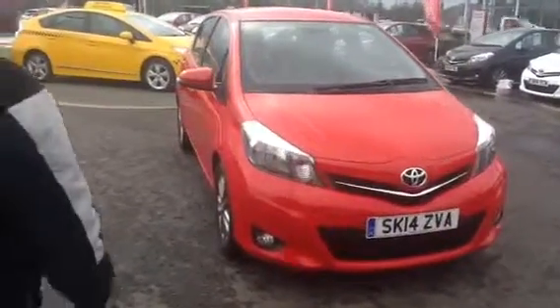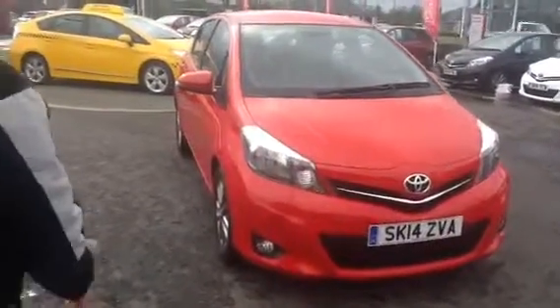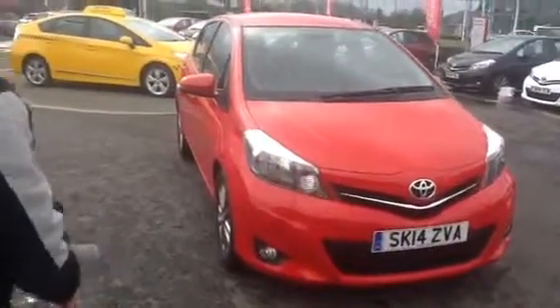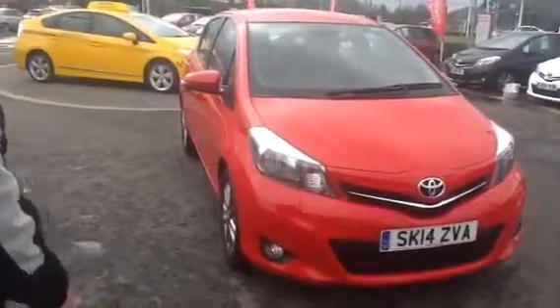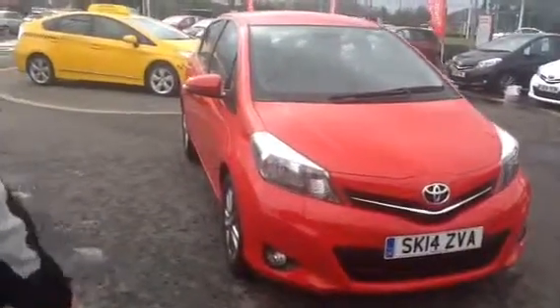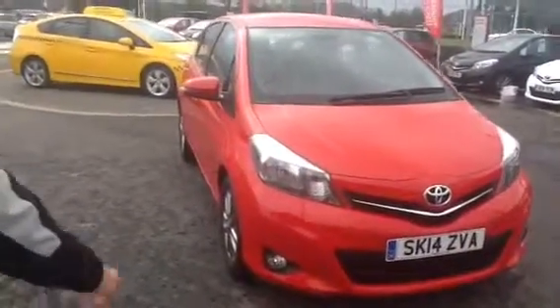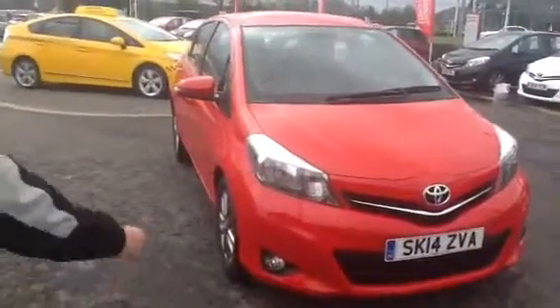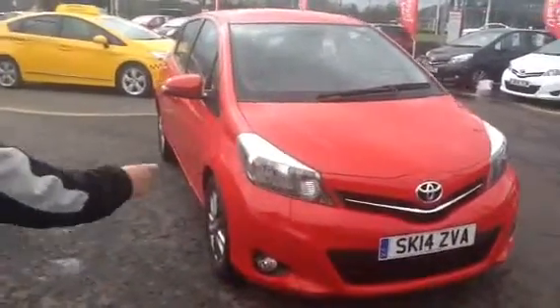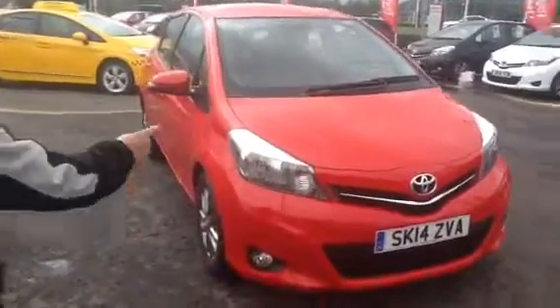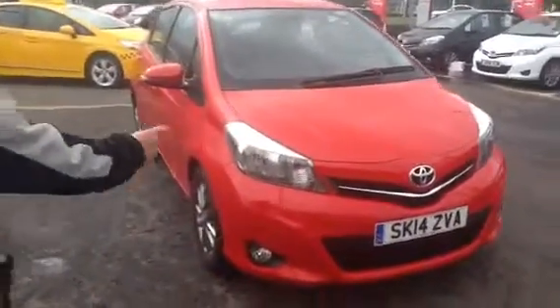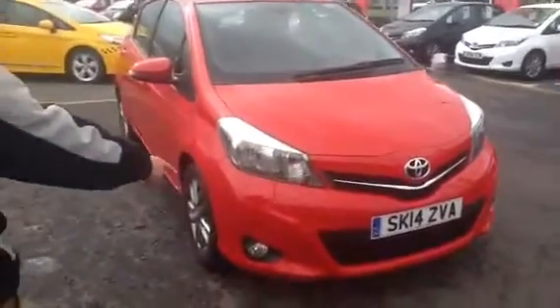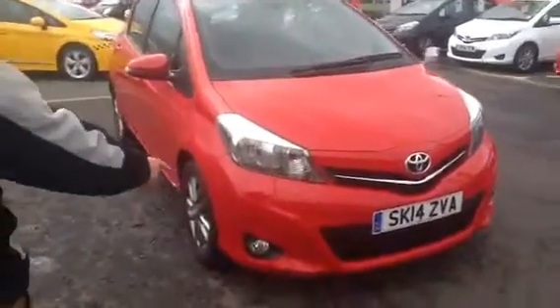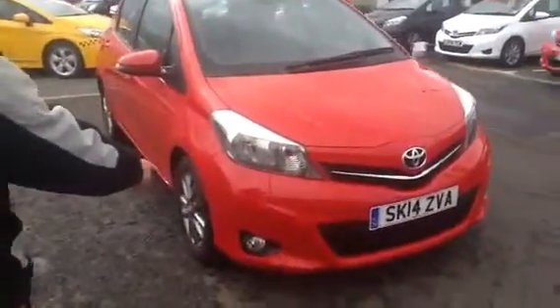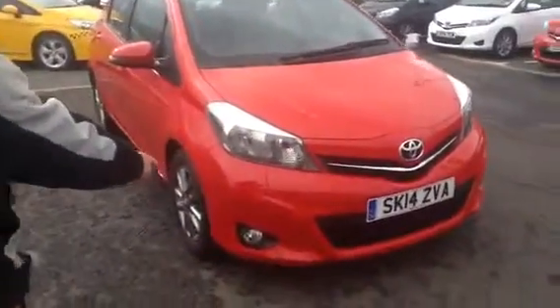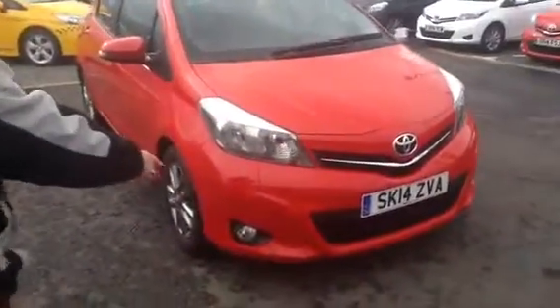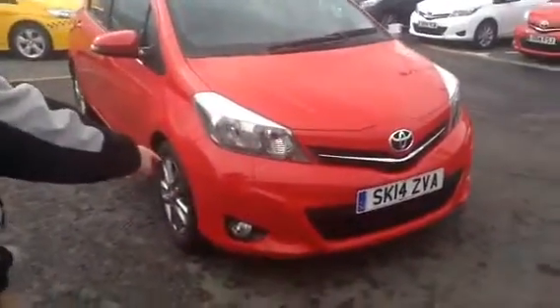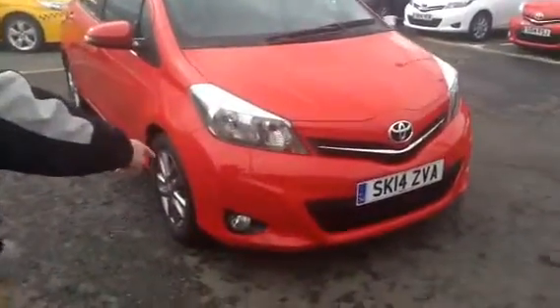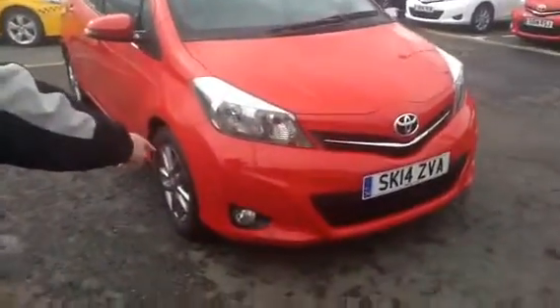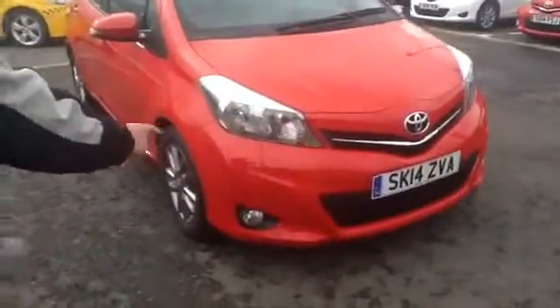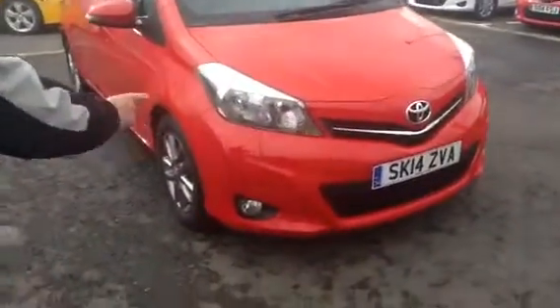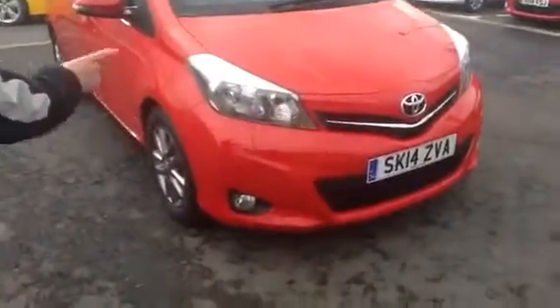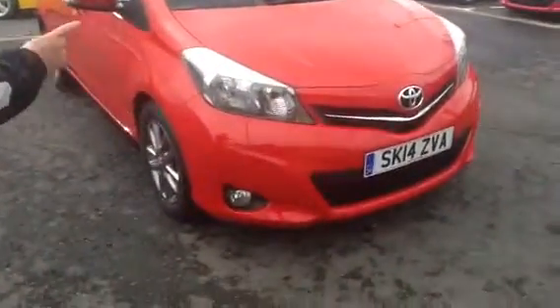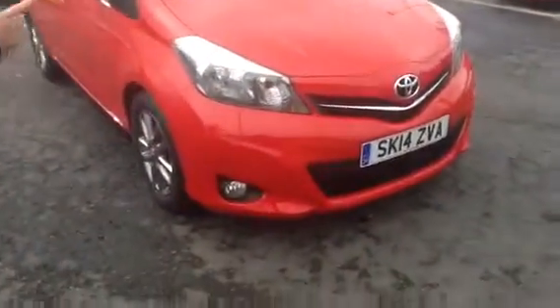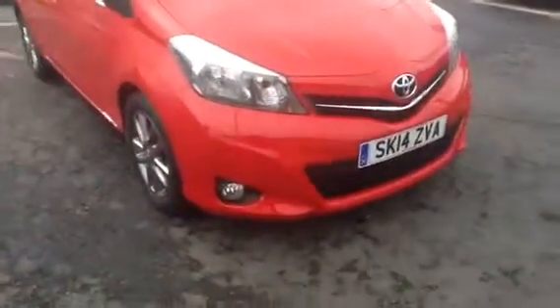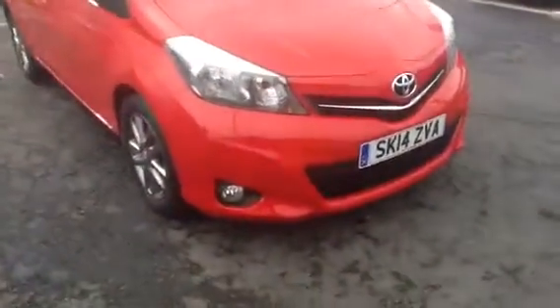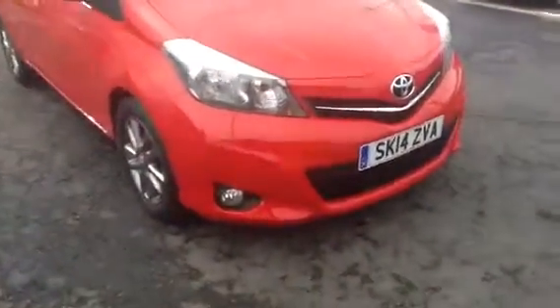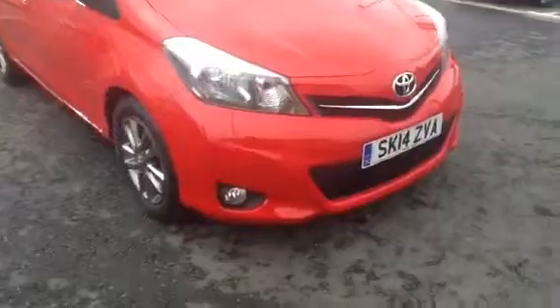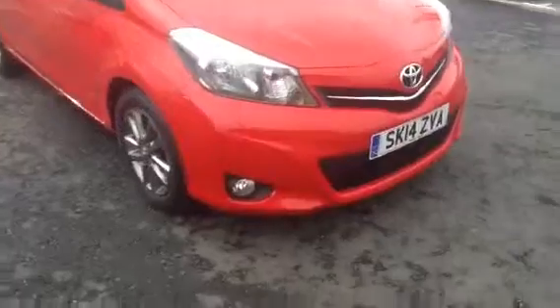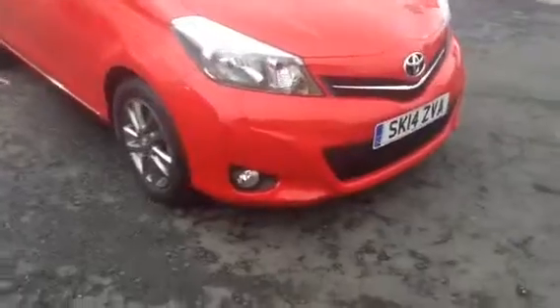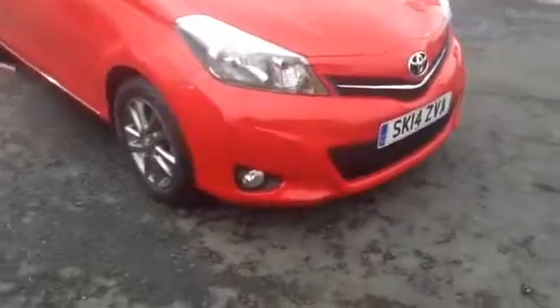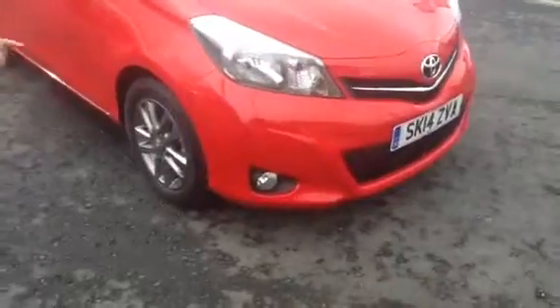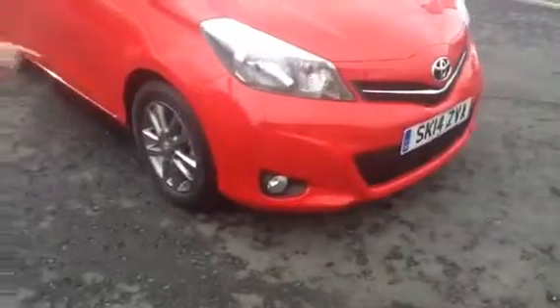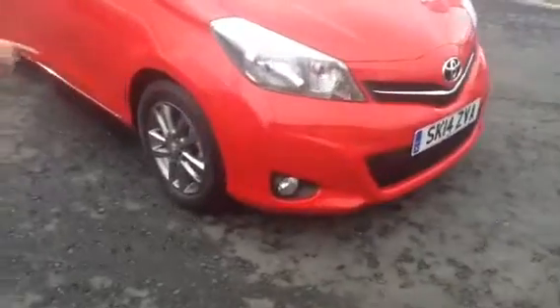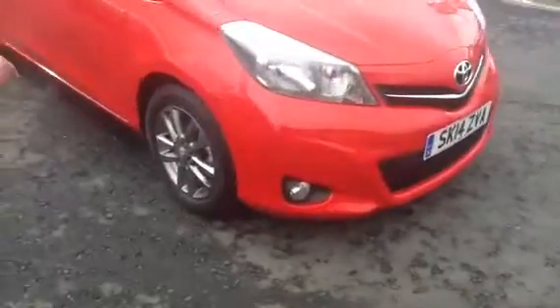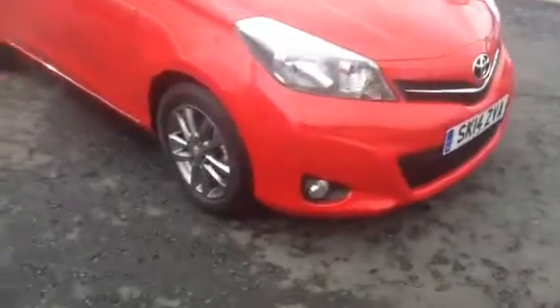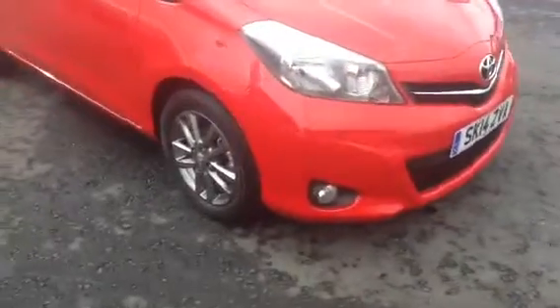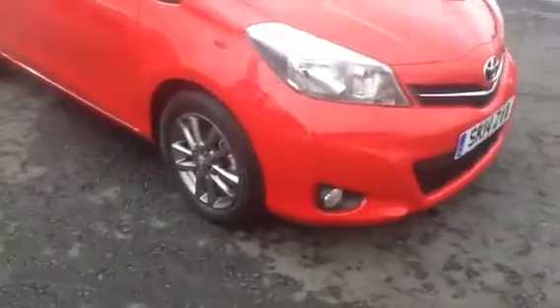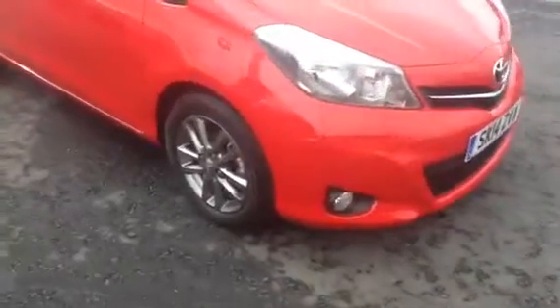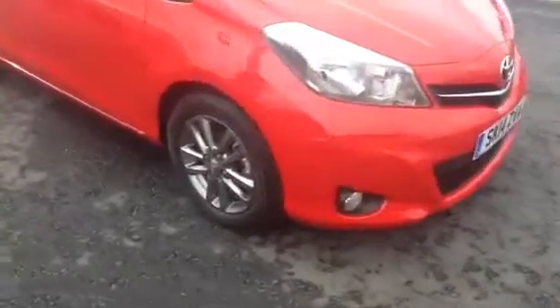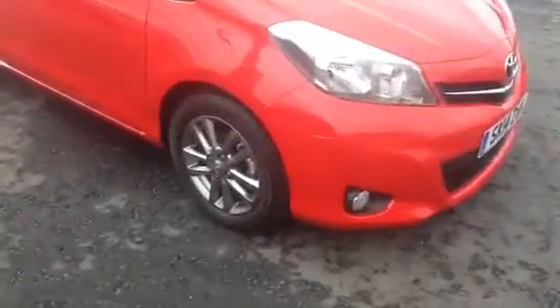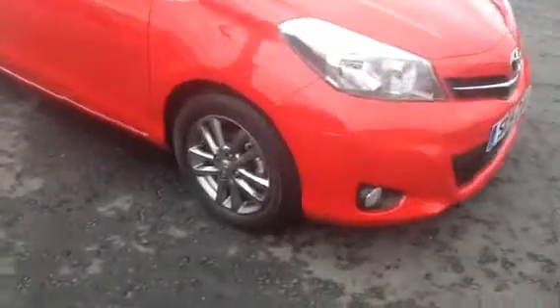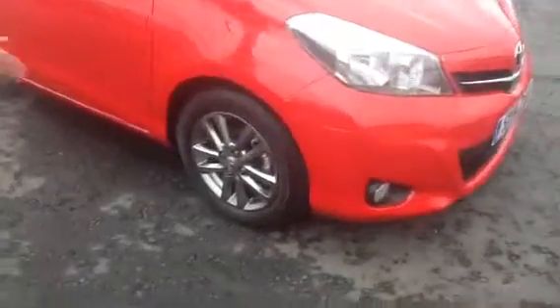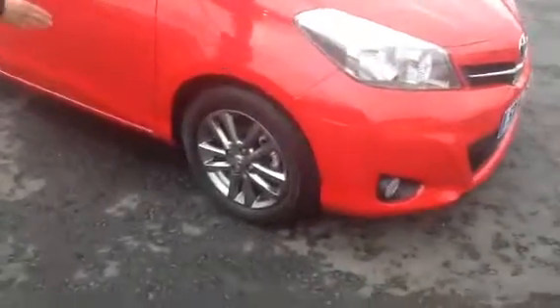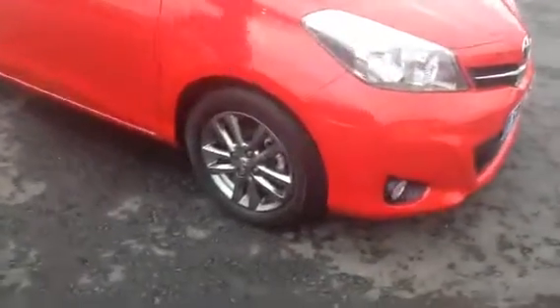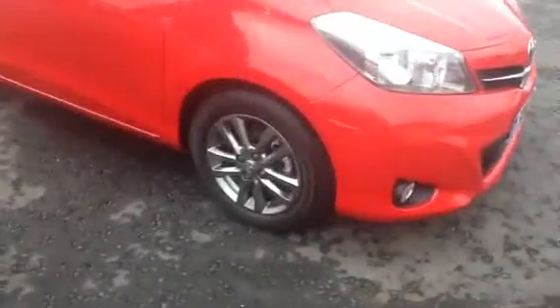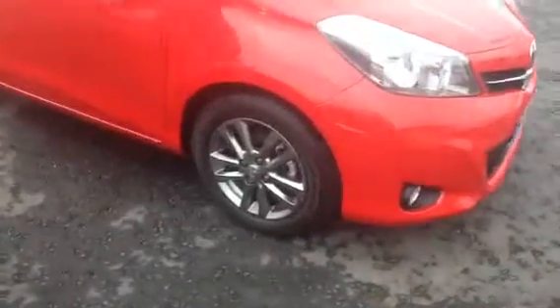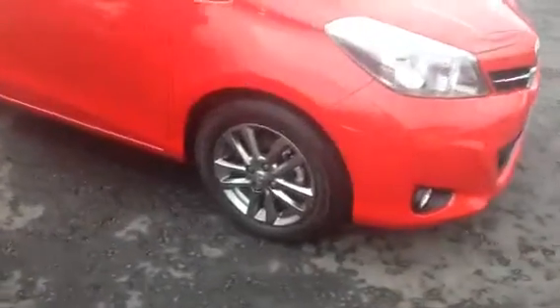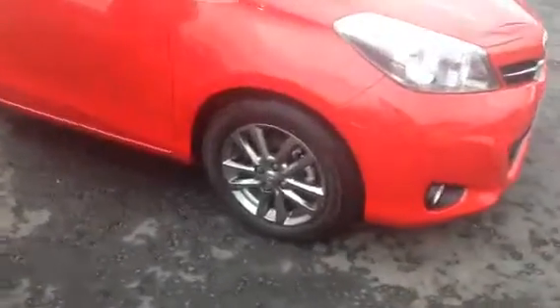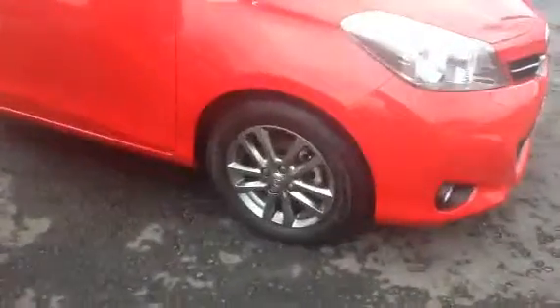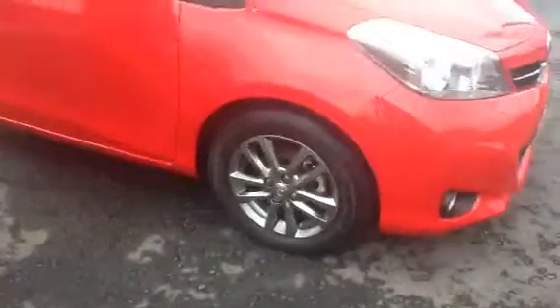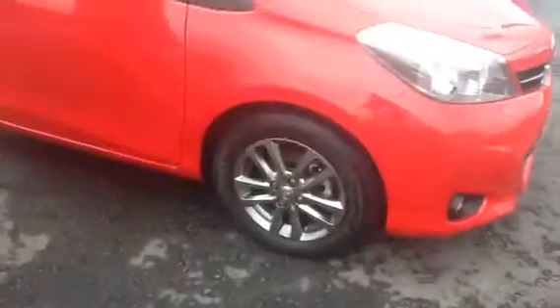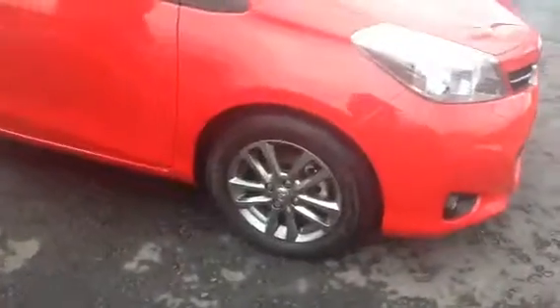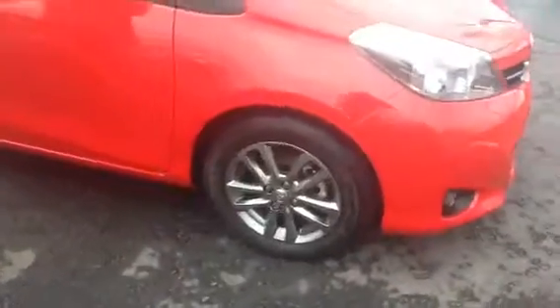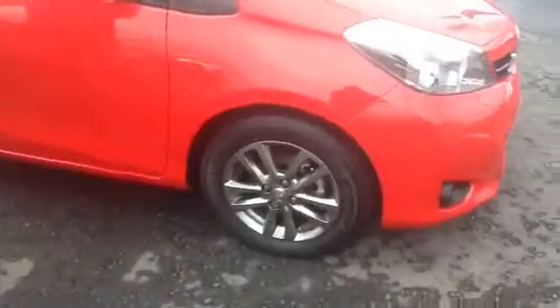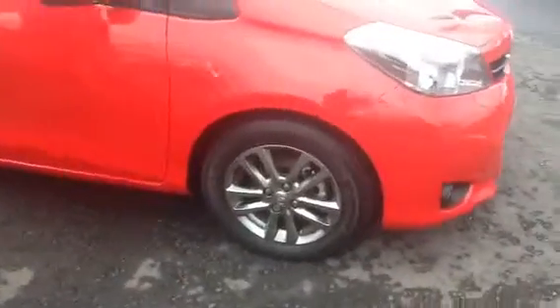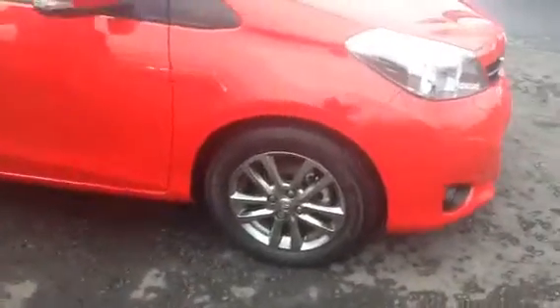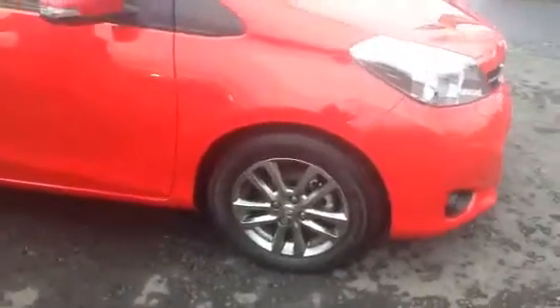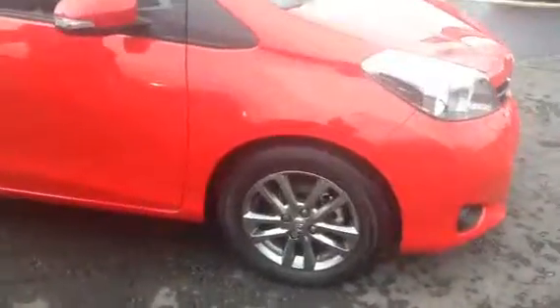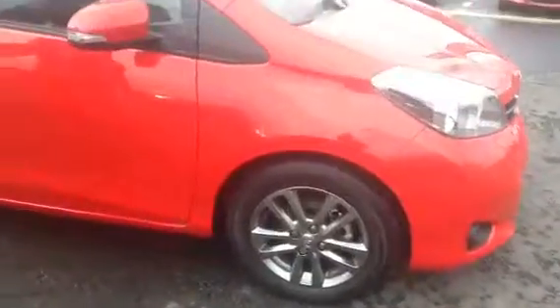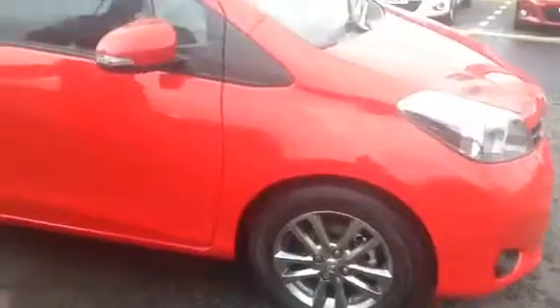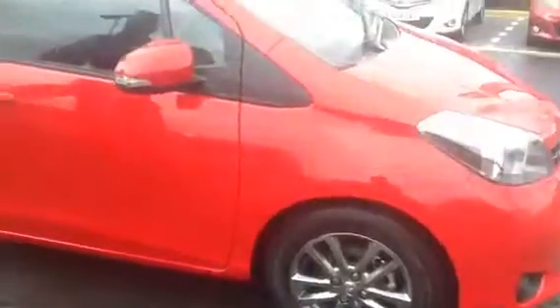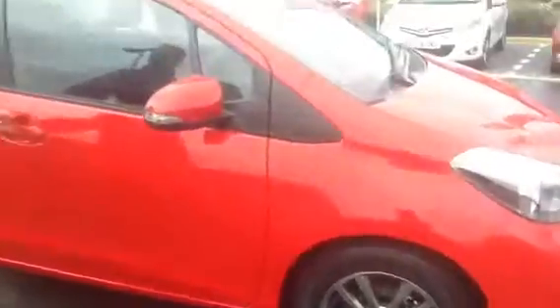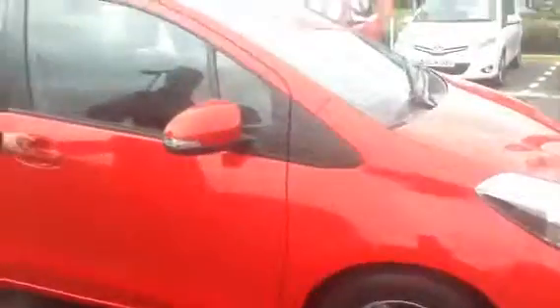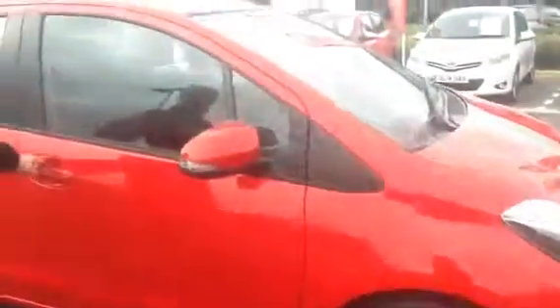Standard on the car is your front fog lights, your darker alloys, and your indicators on the side of the mirrors.